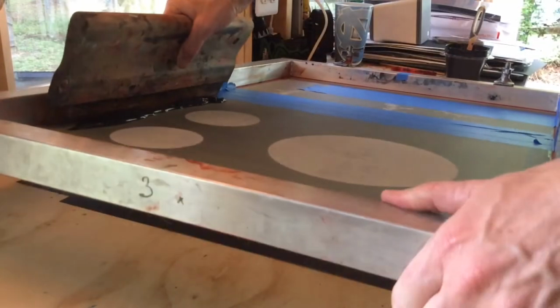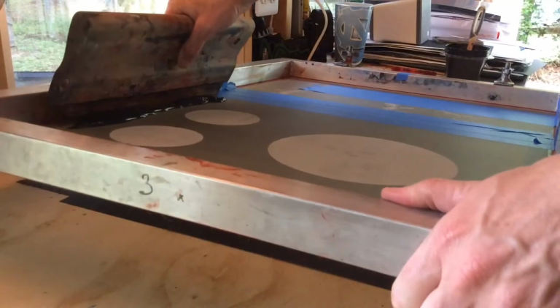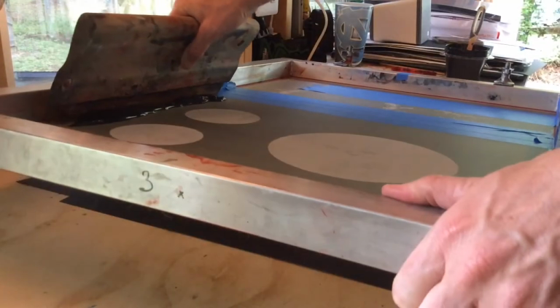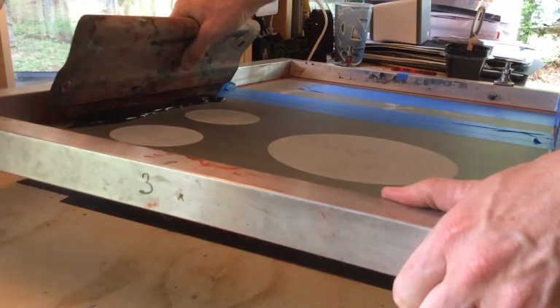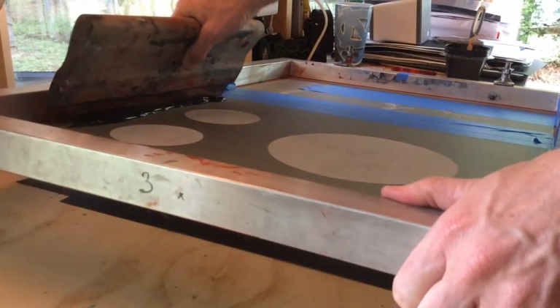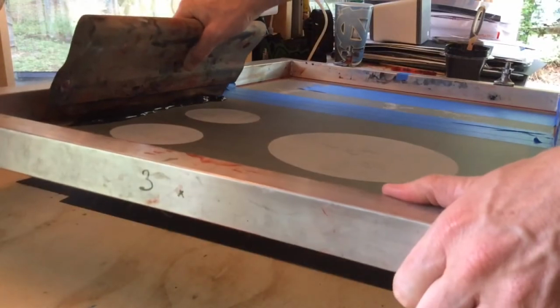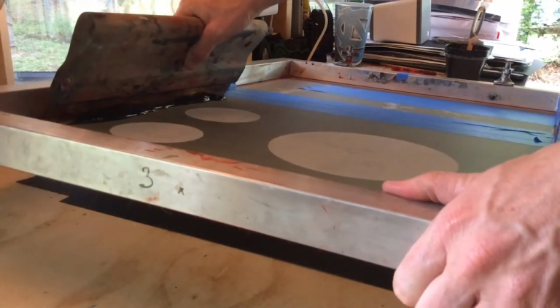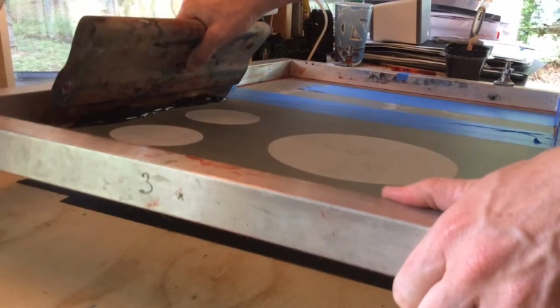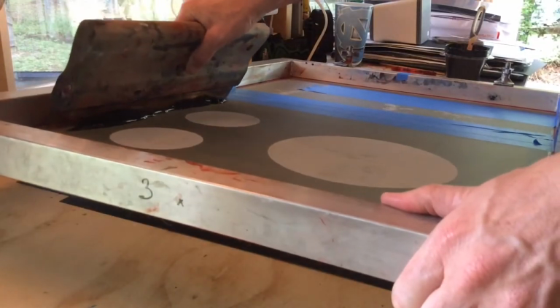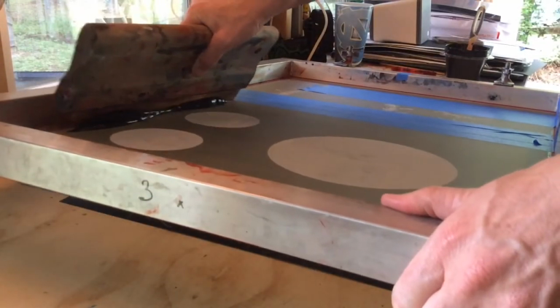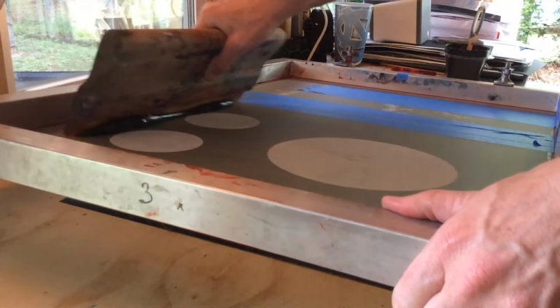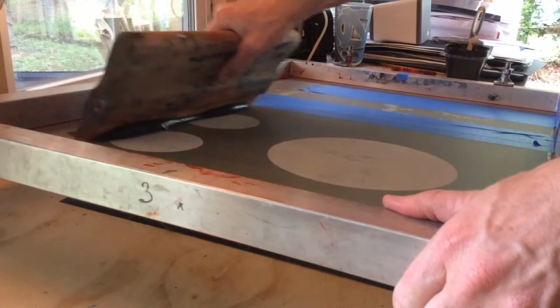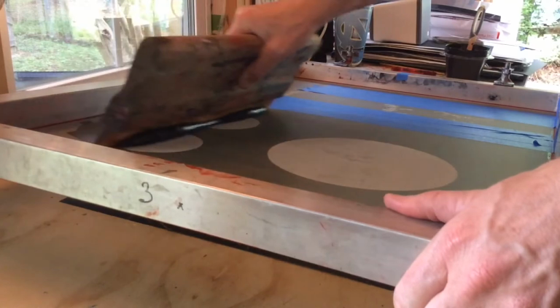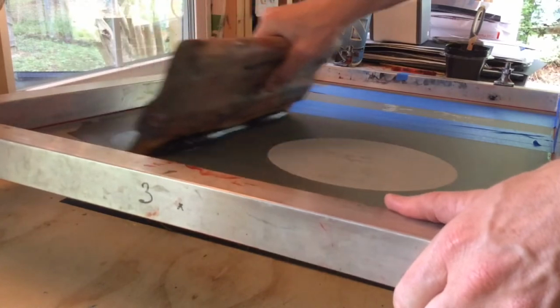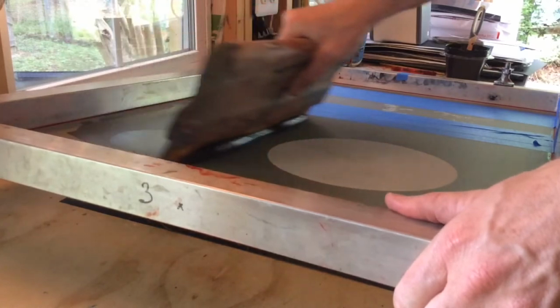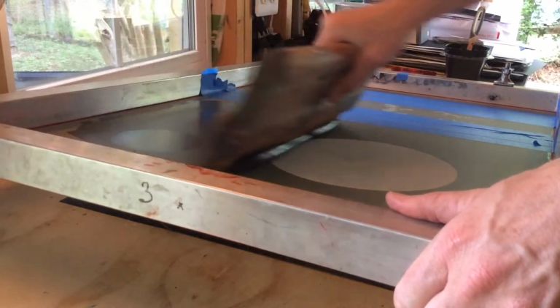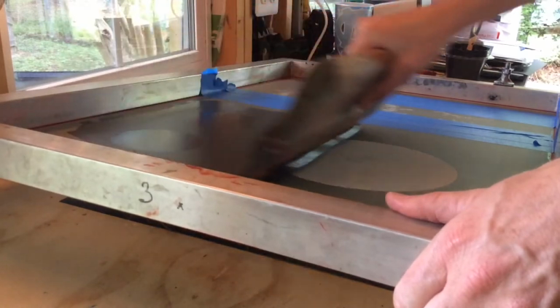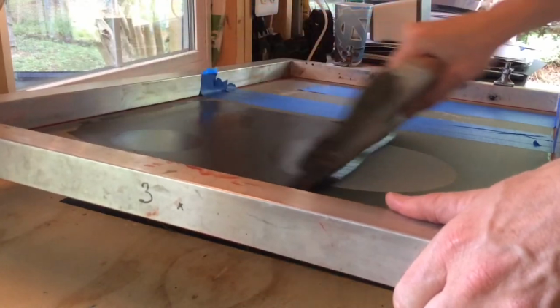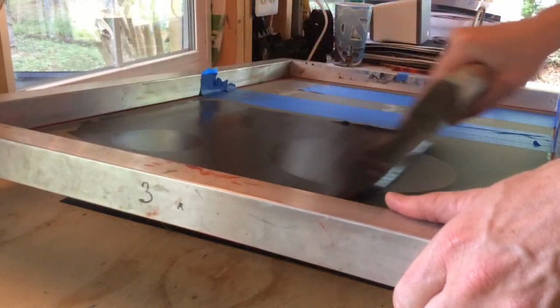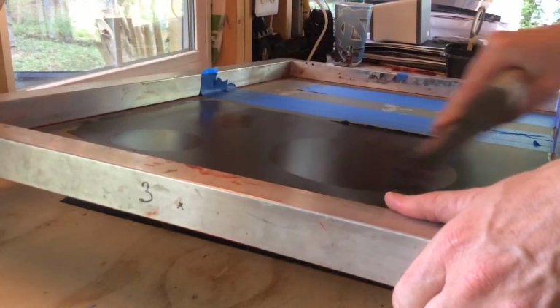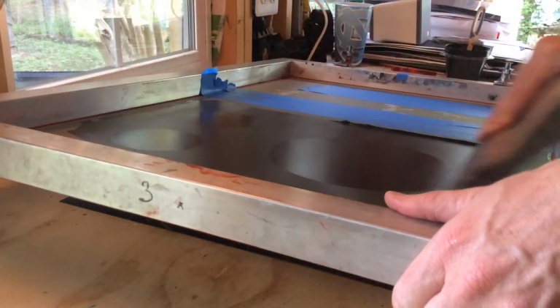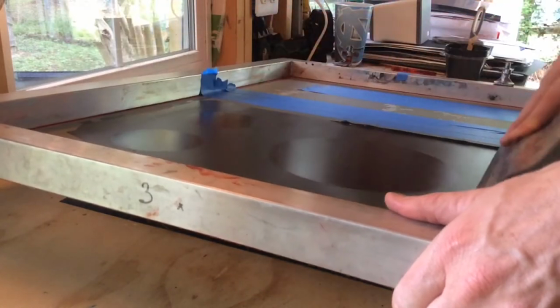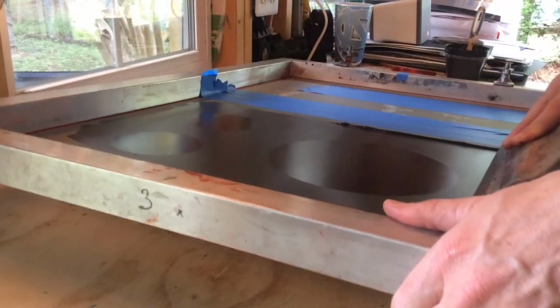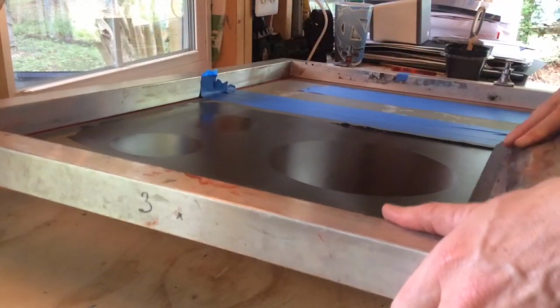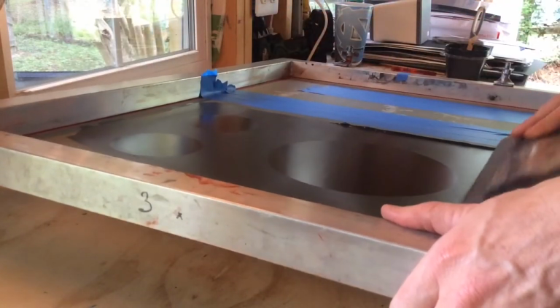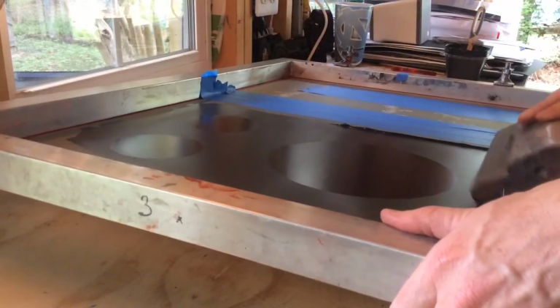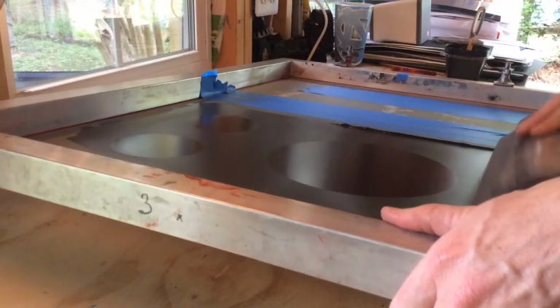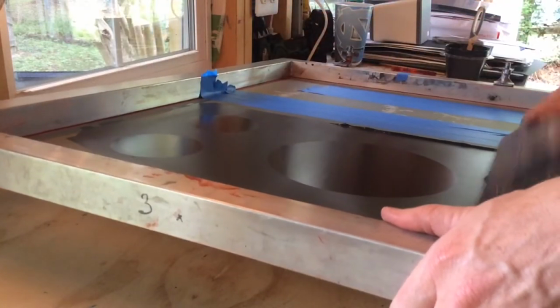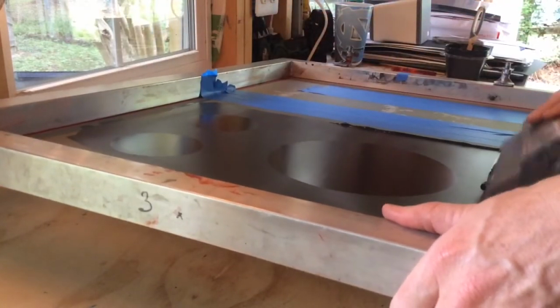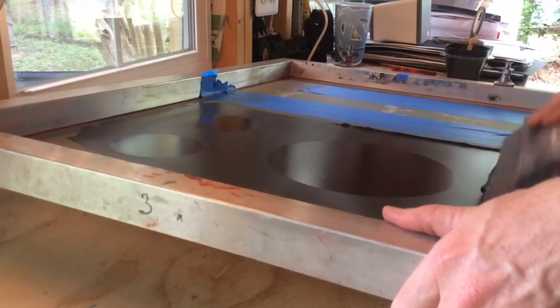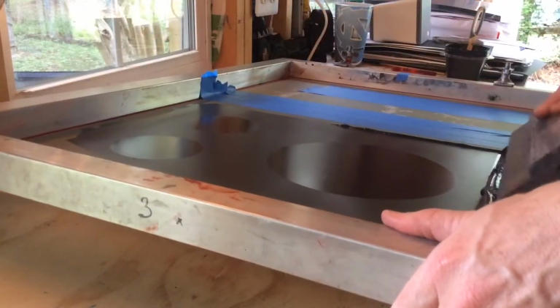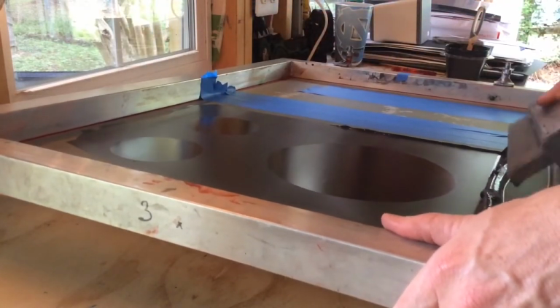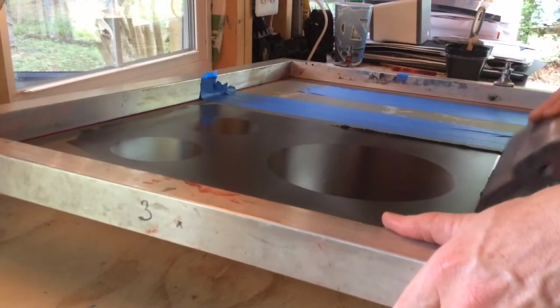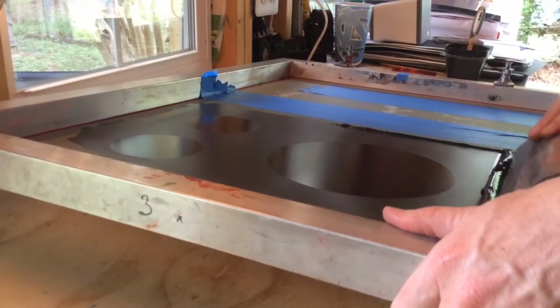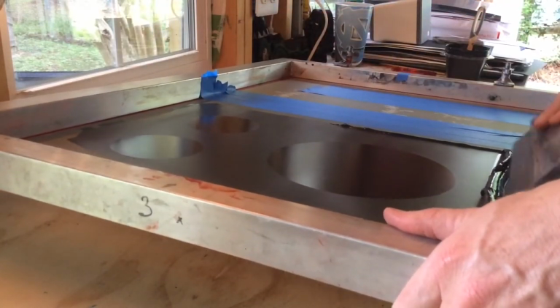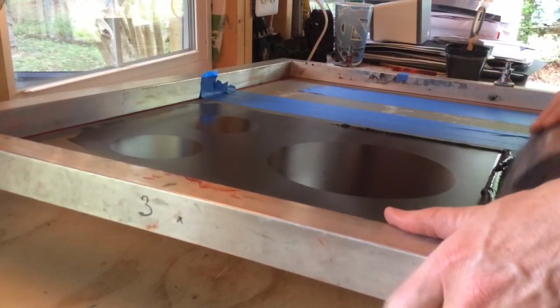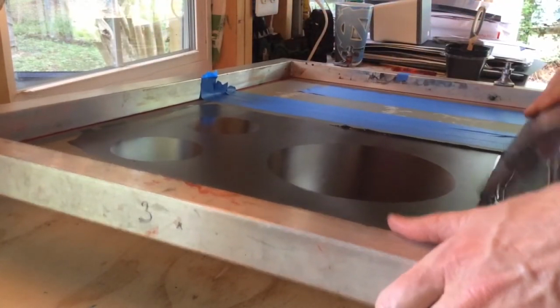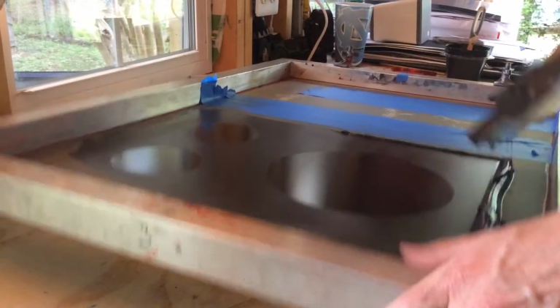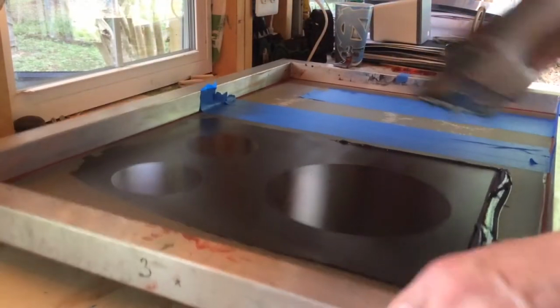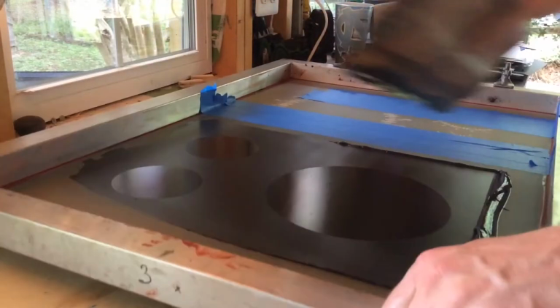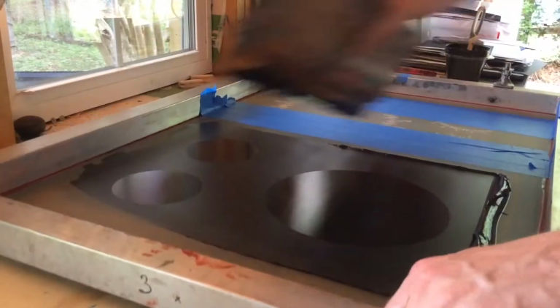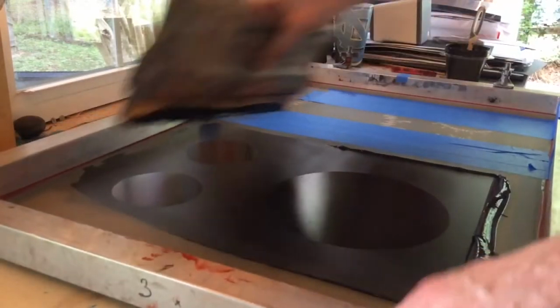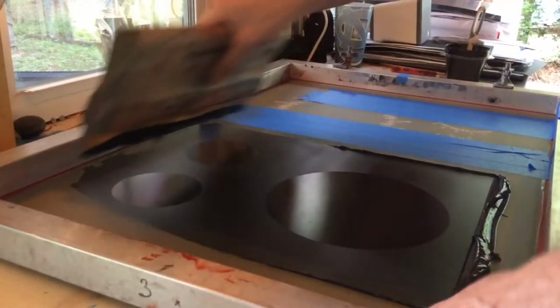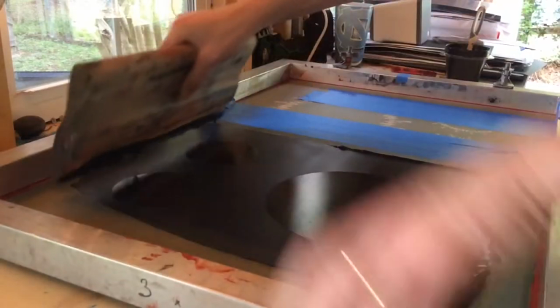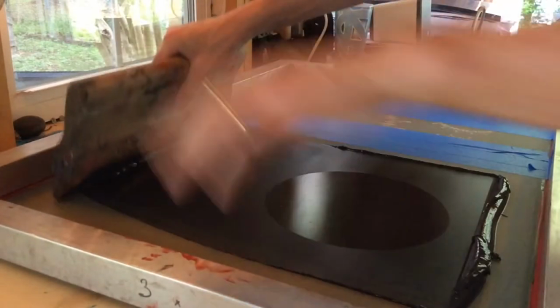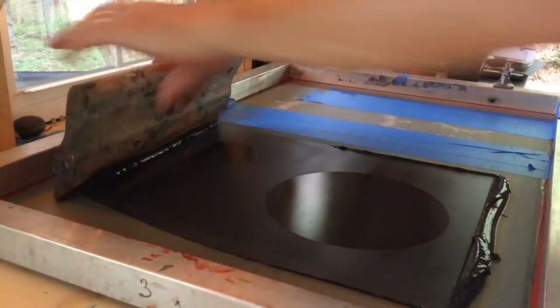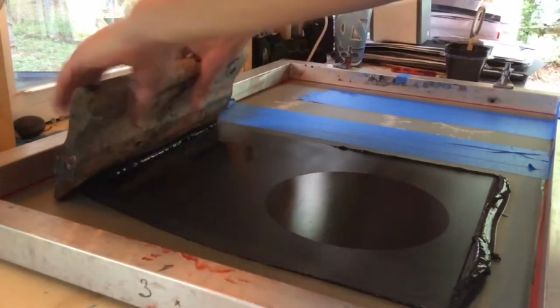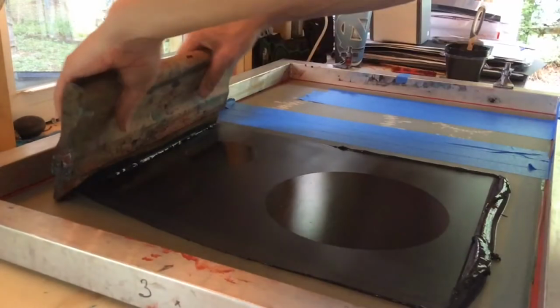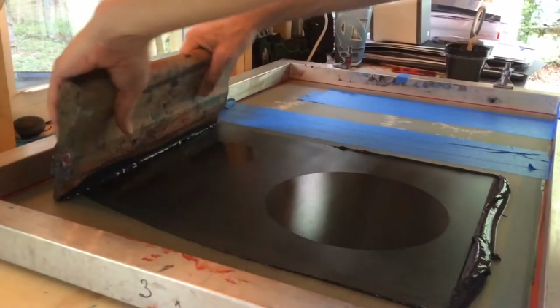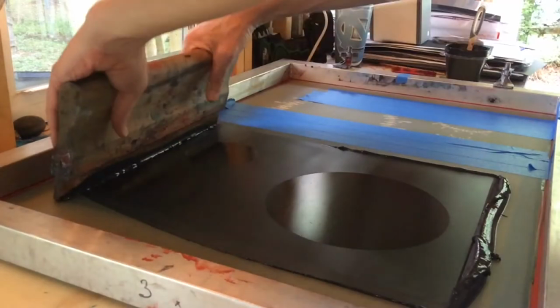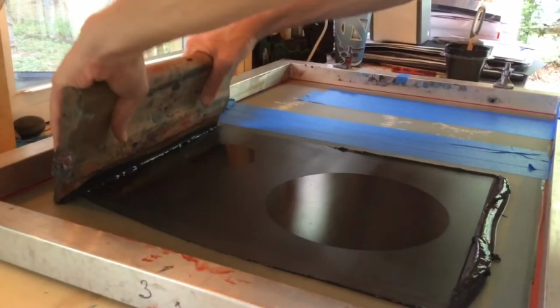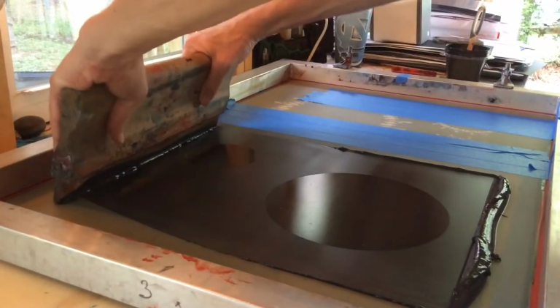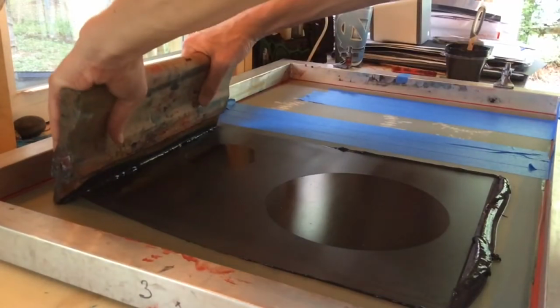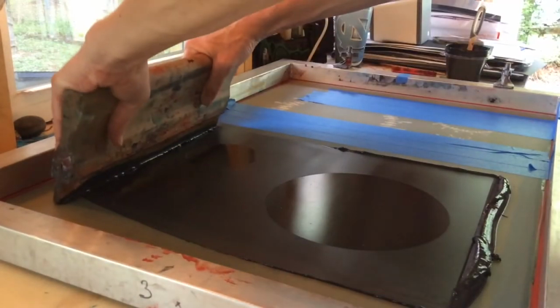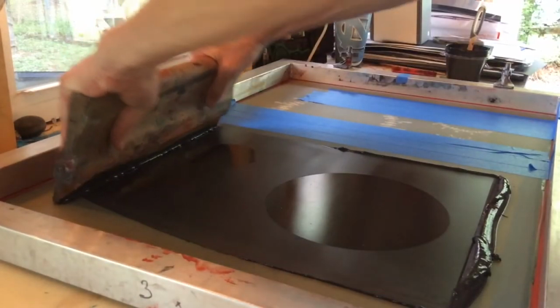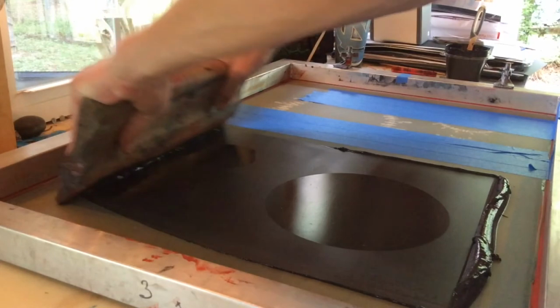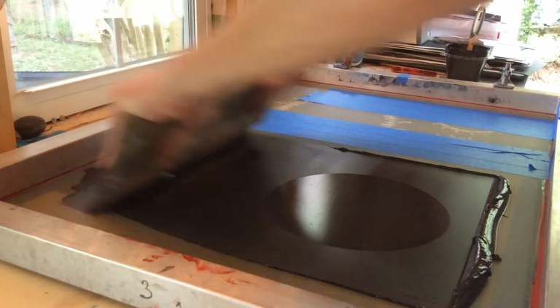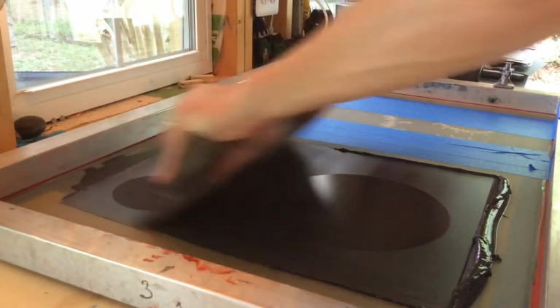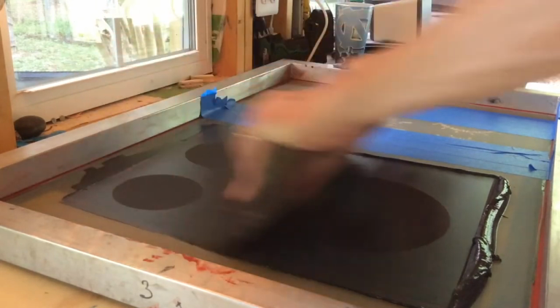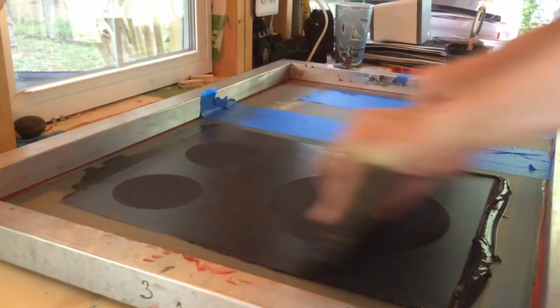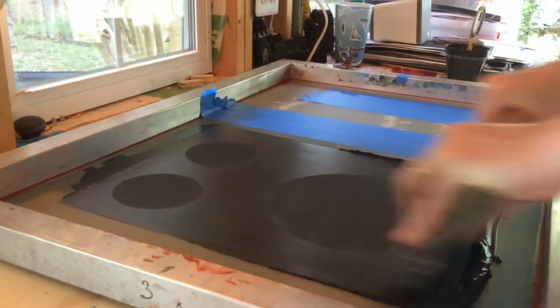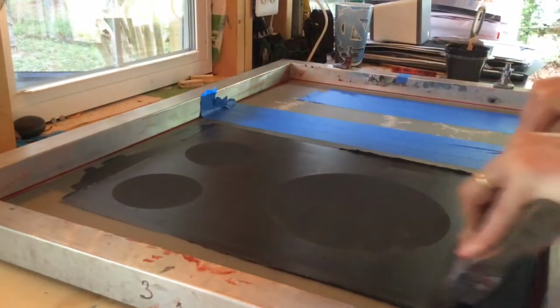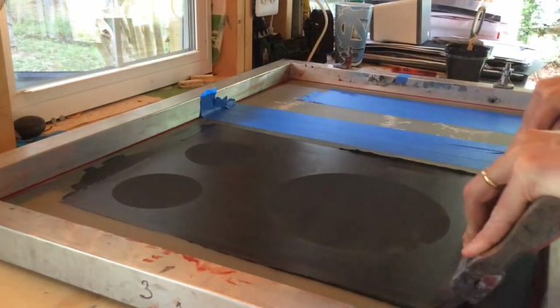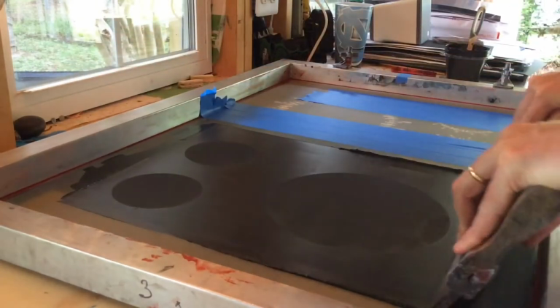So I'll do the flood stroke, and I scrape pretty hard when I do my flood stroke, and then print.